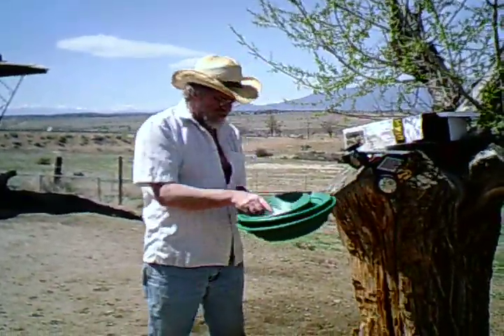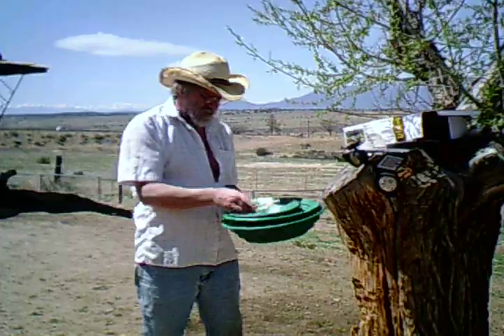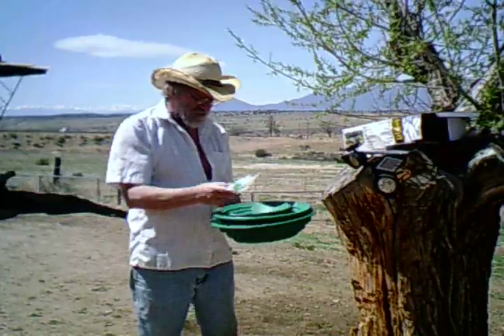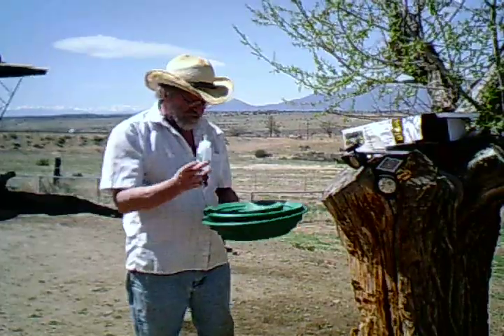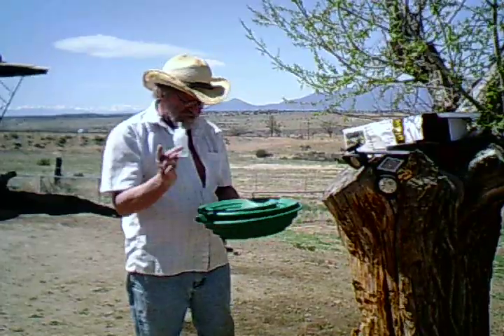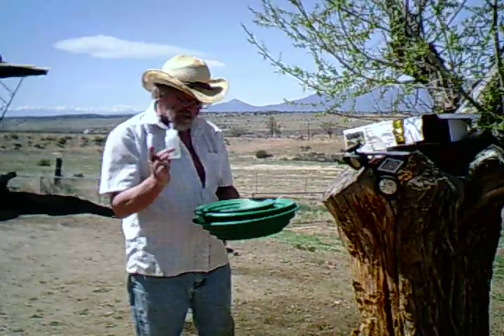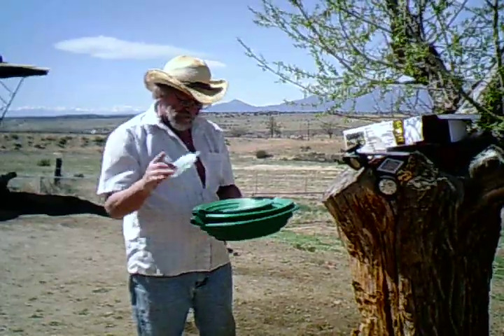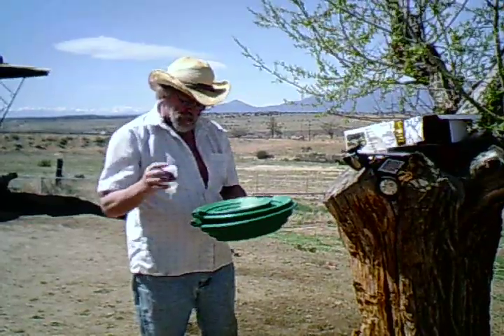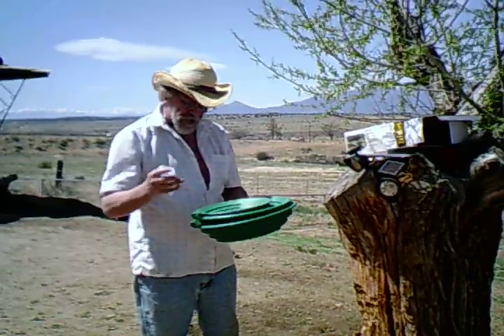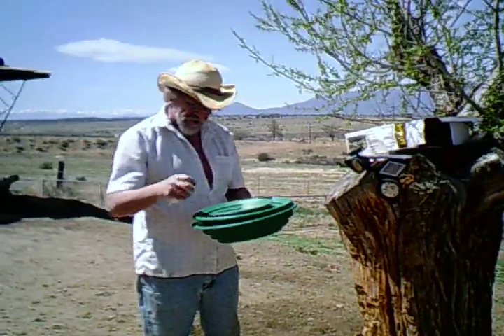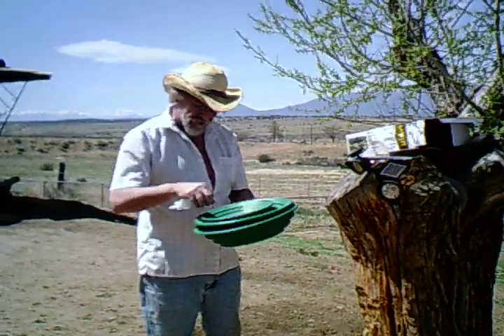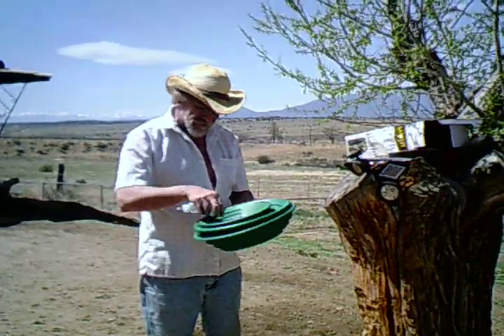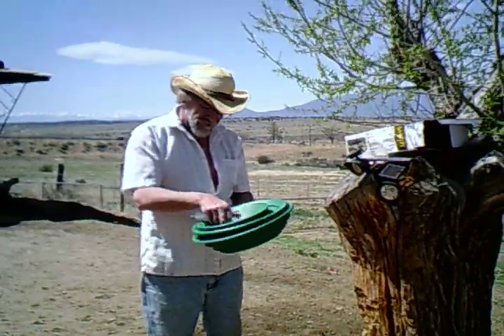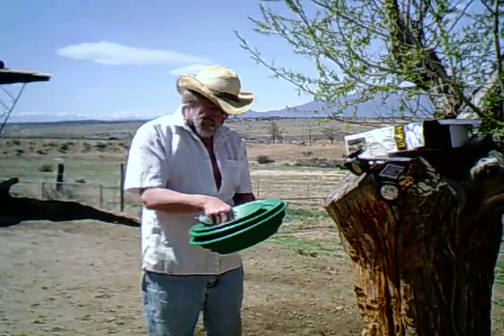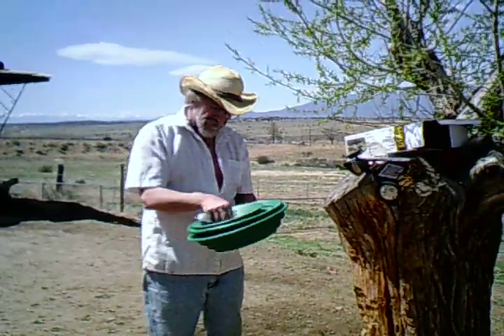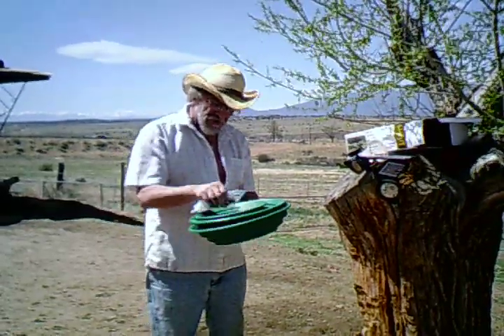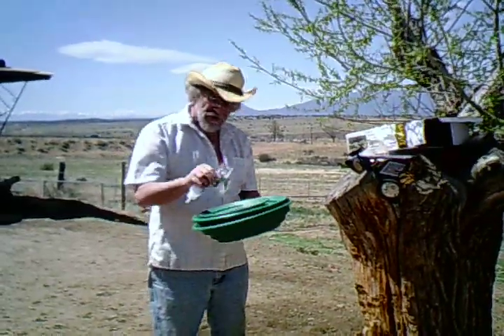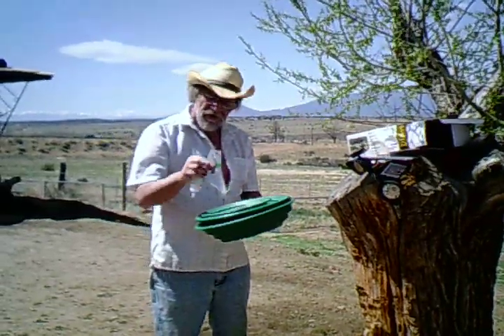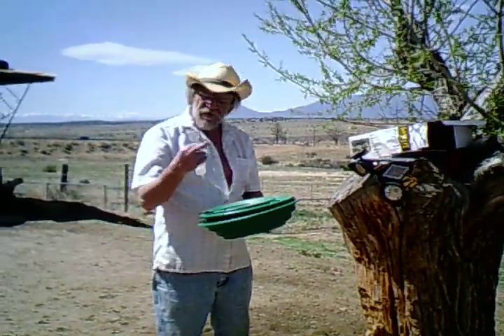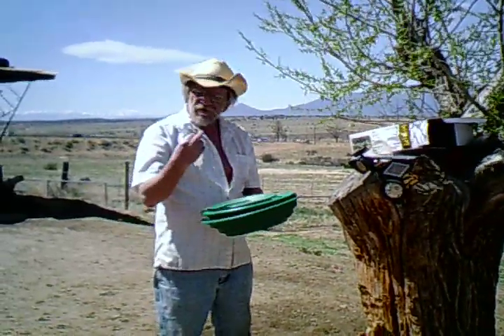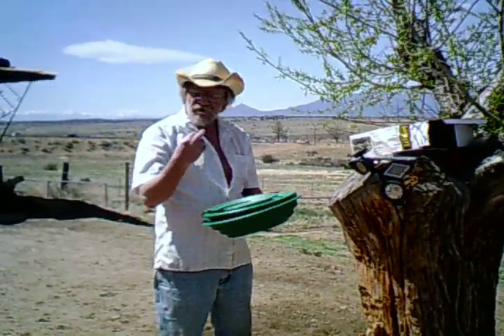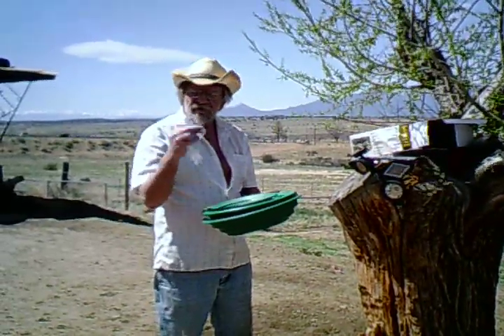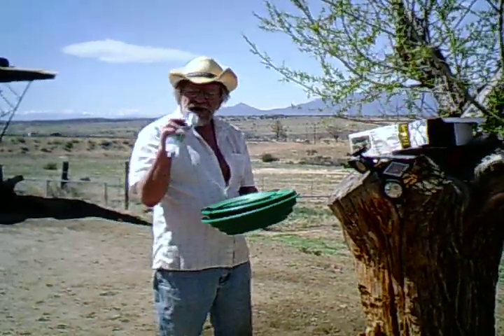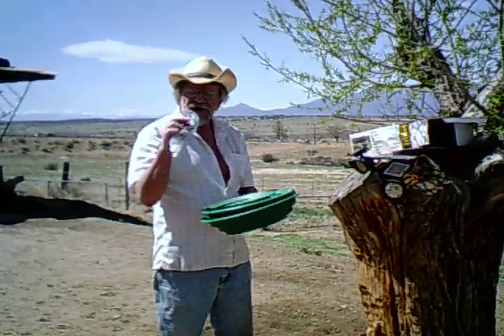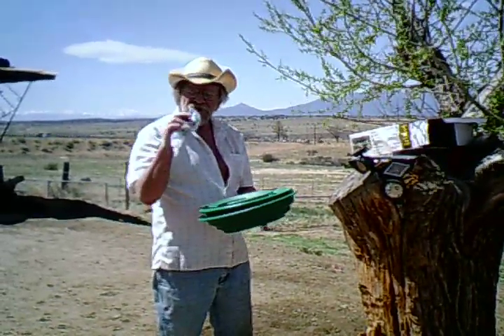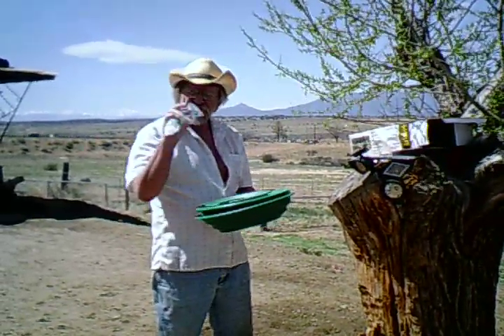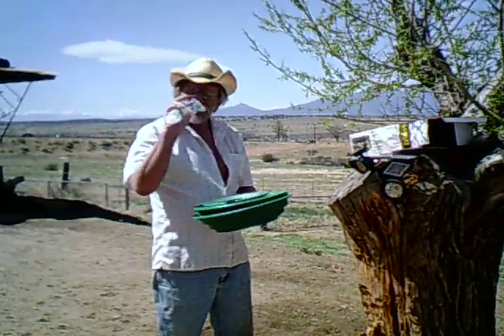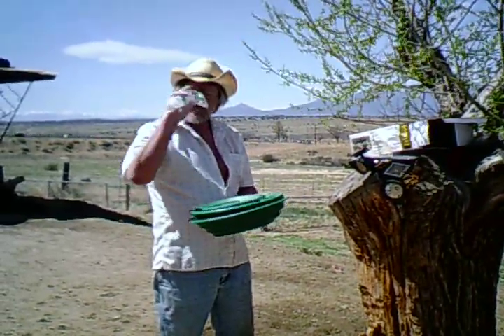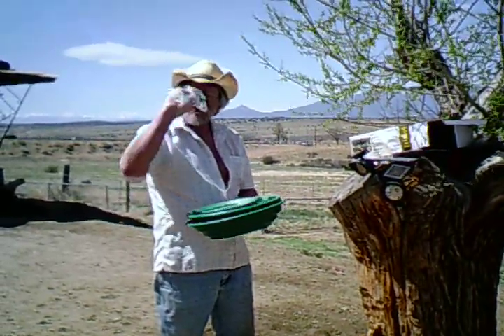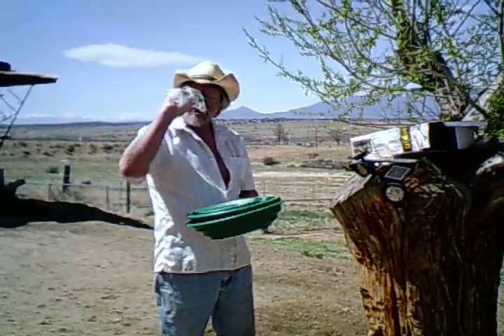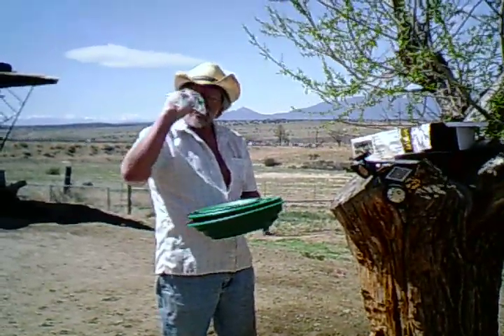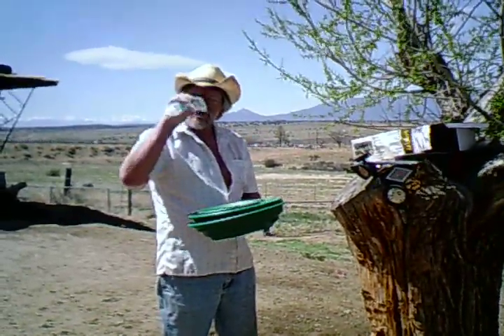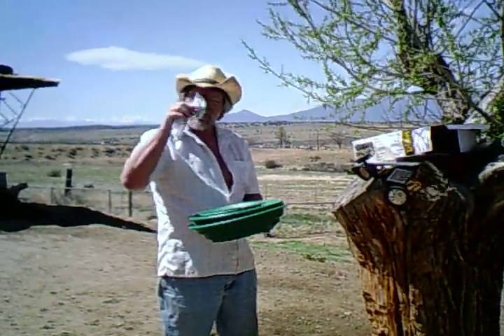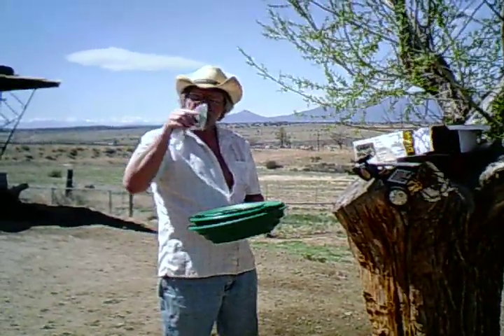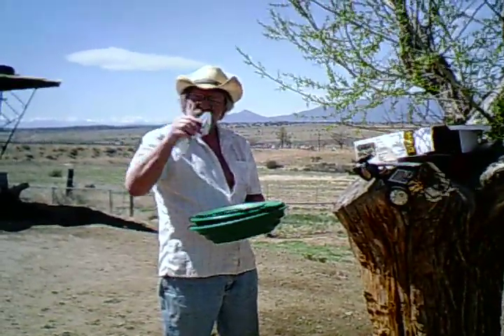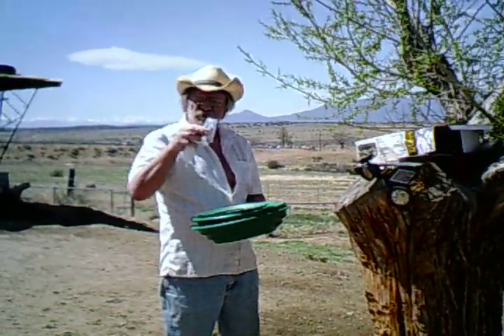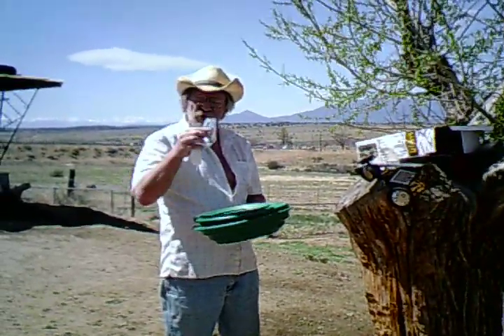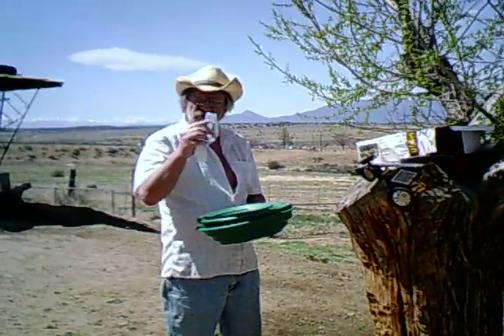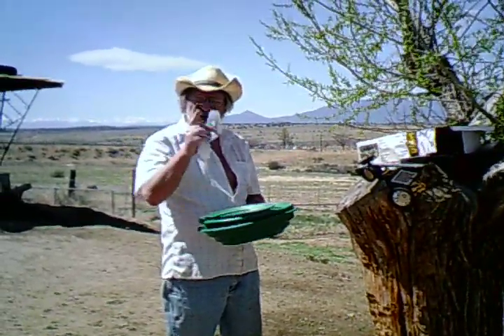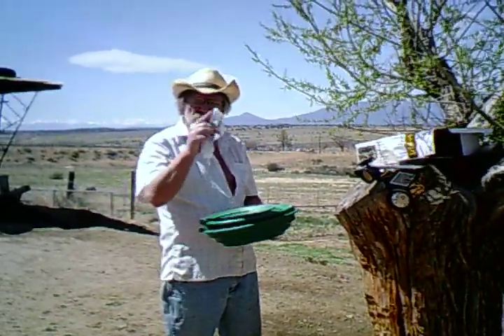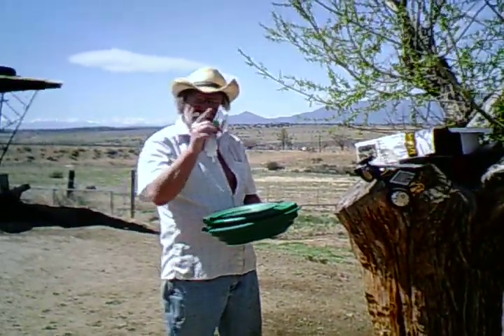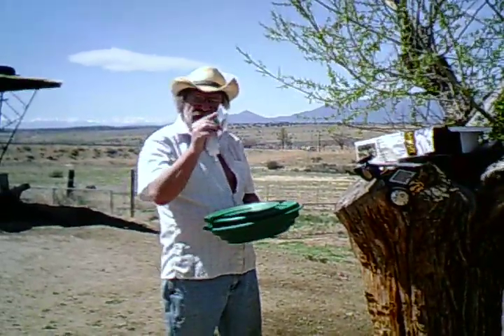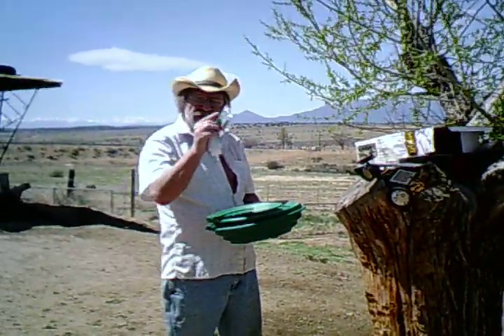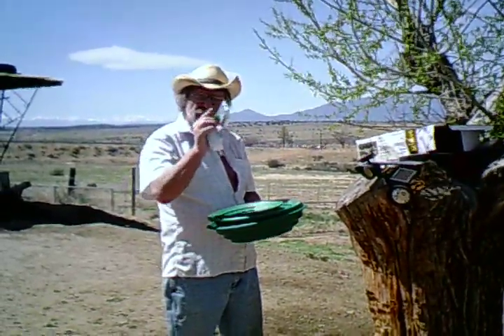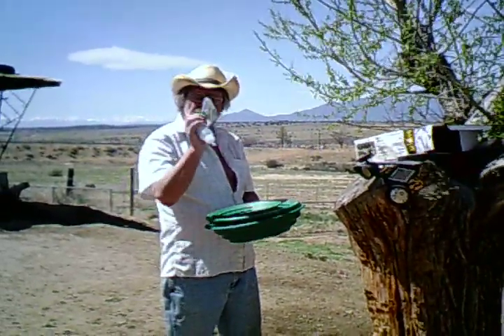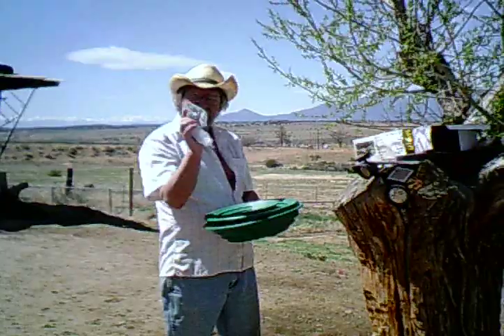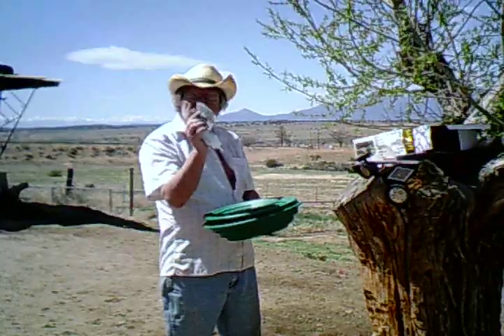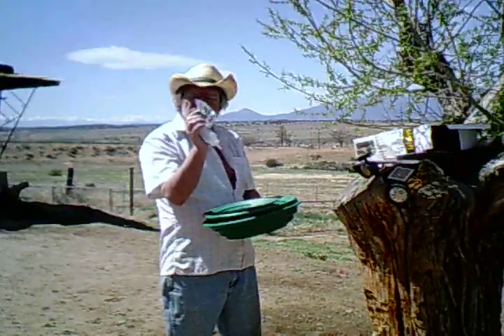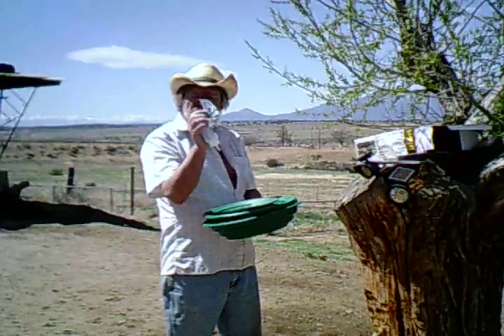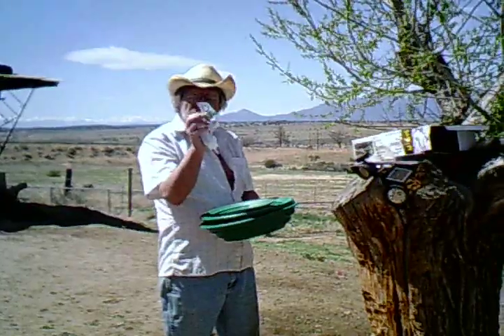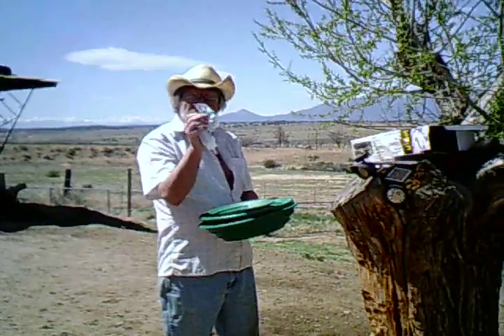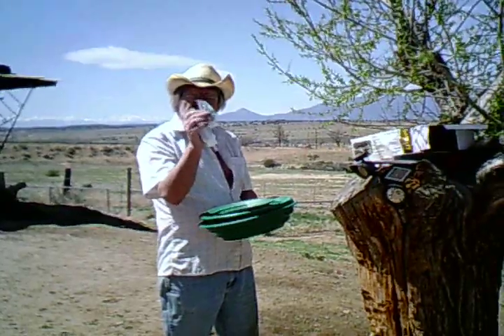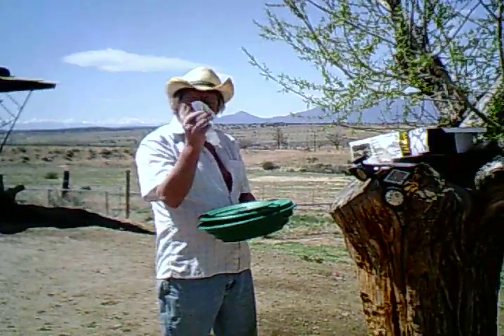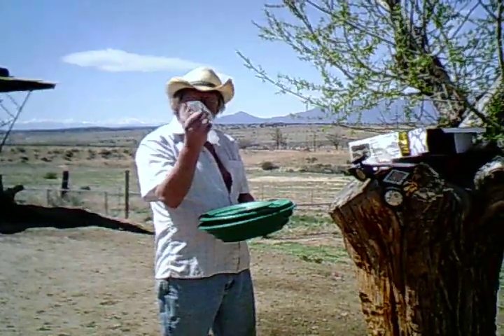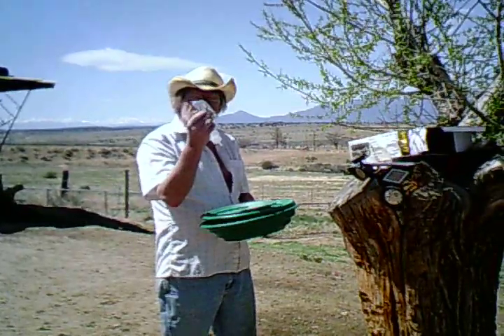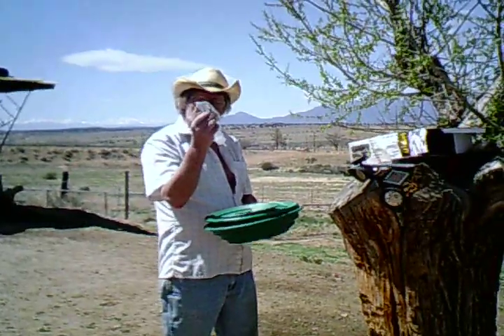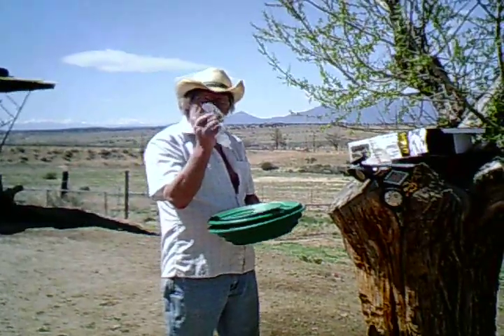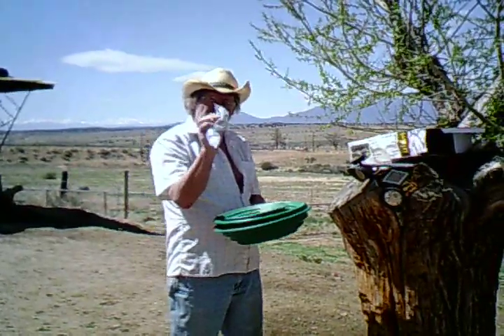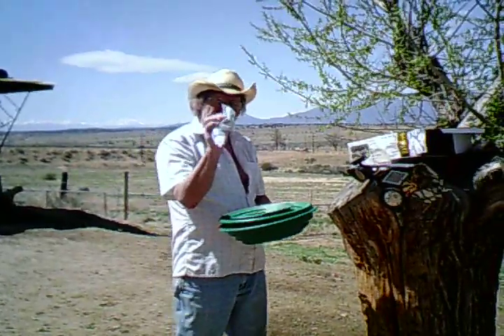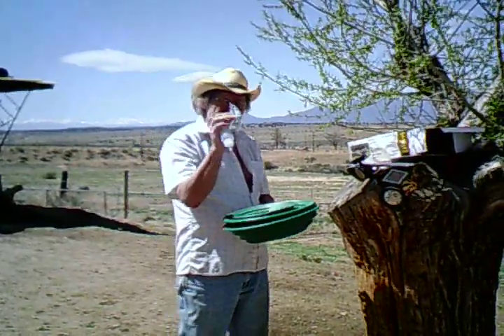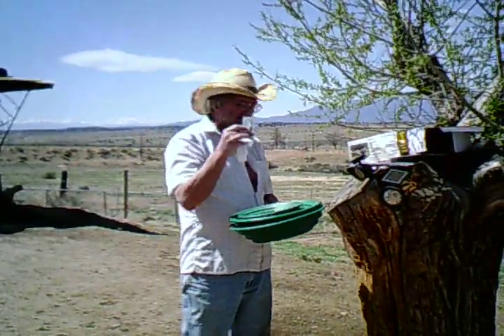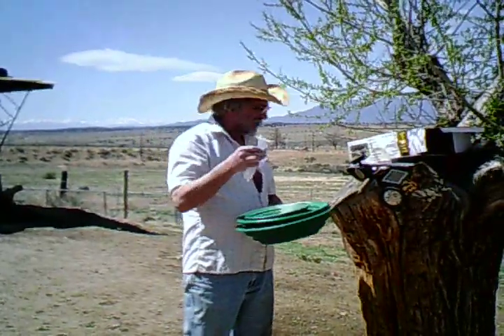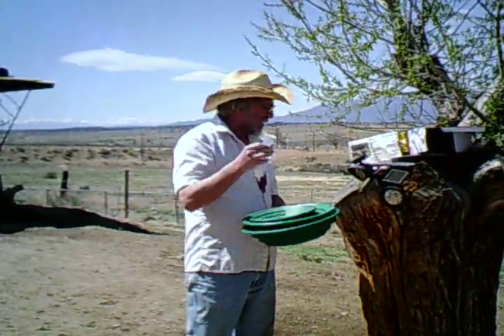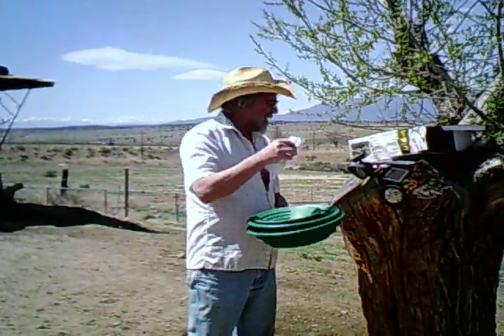Sniffer bottle. Vials. We're putting gold in. Tweezers, magnifying glass.